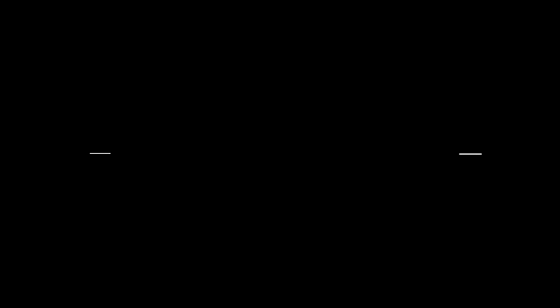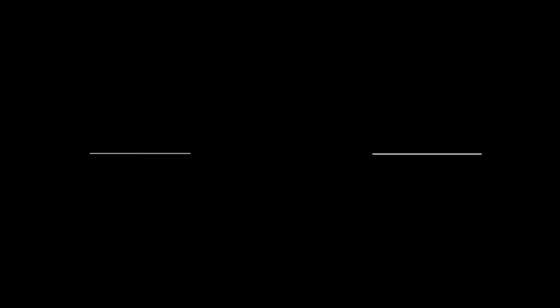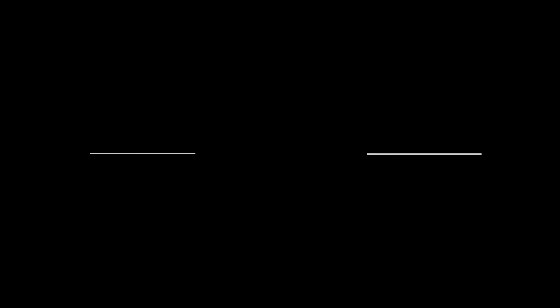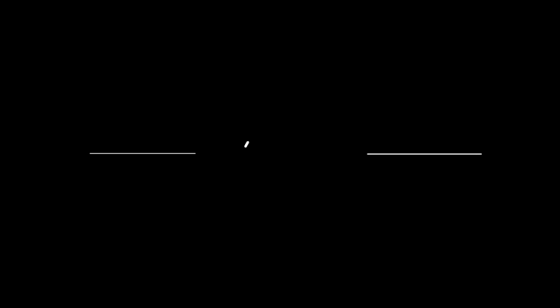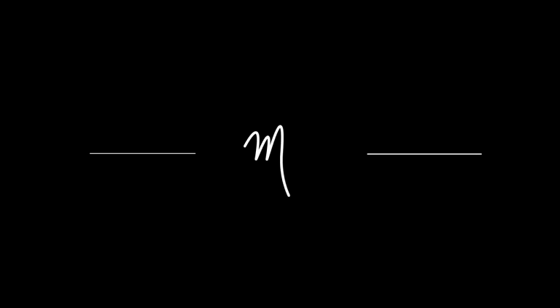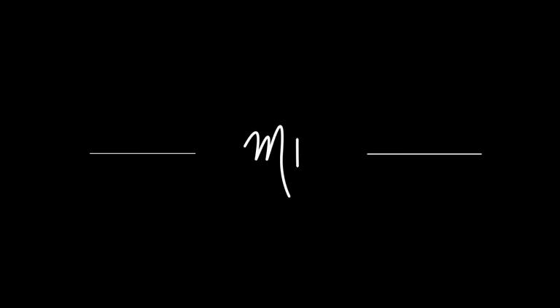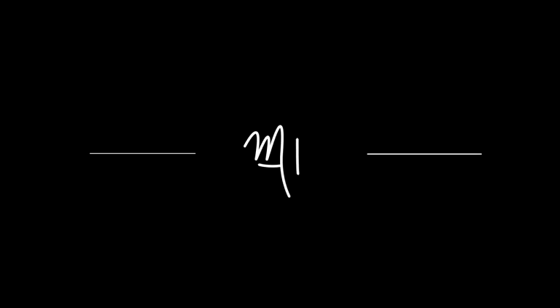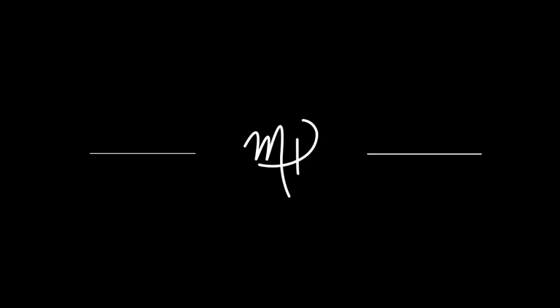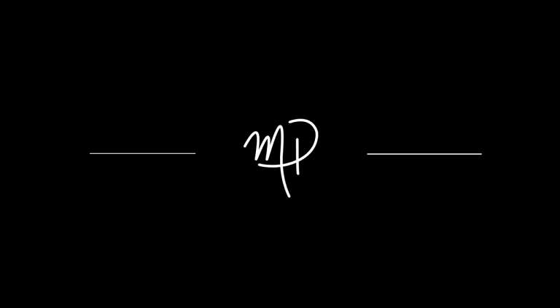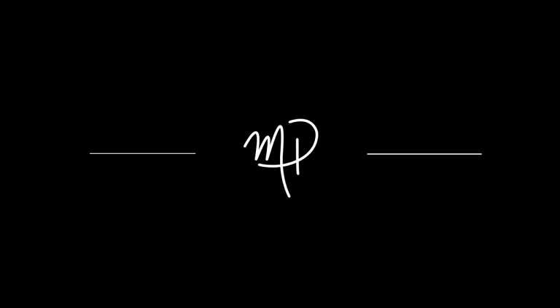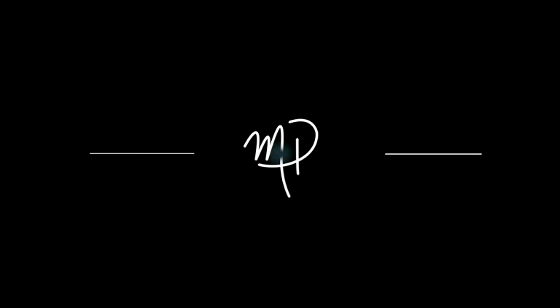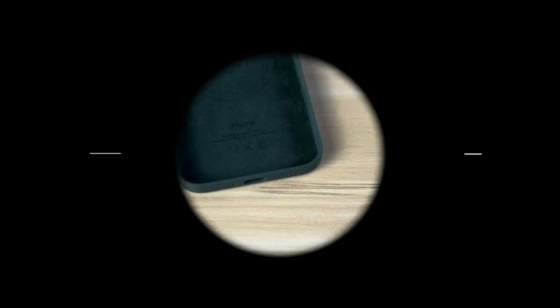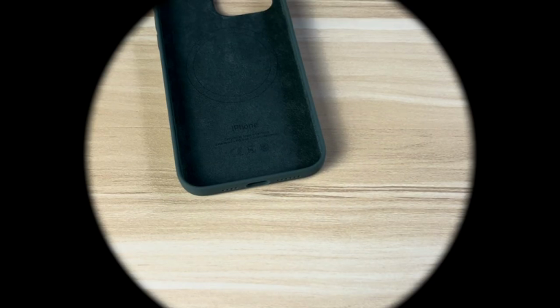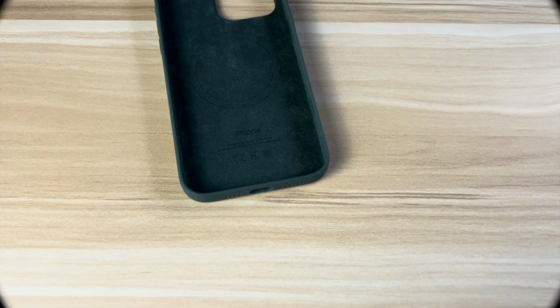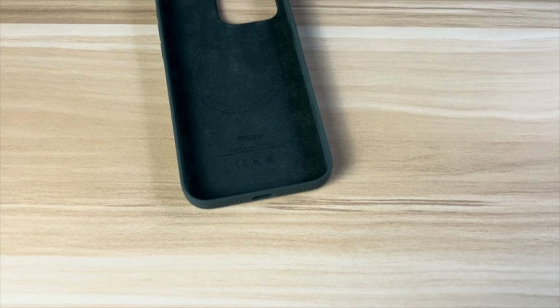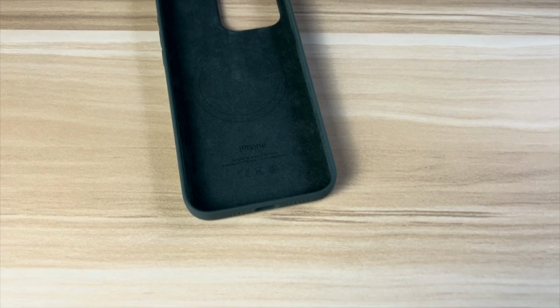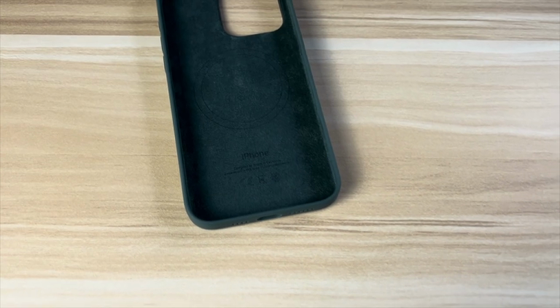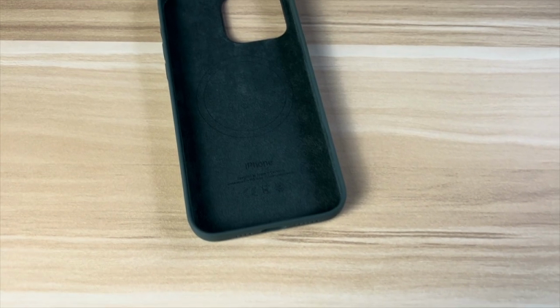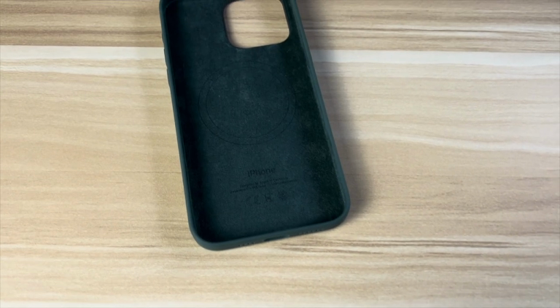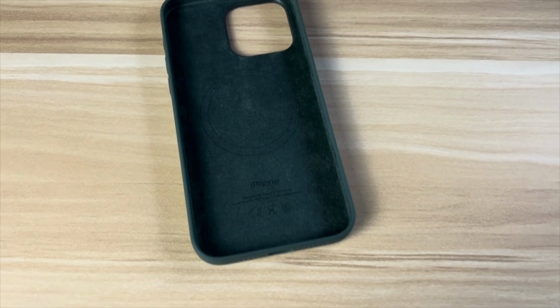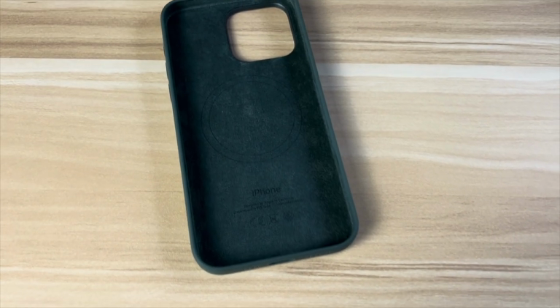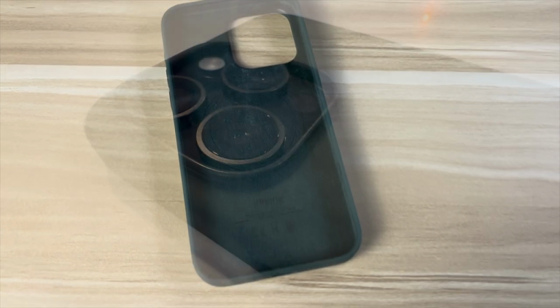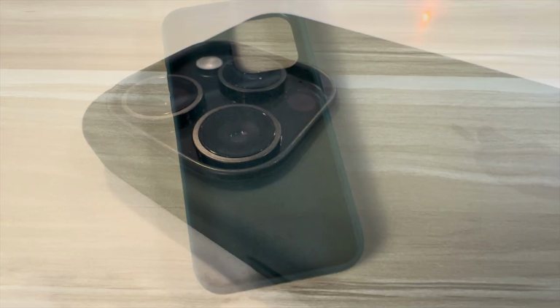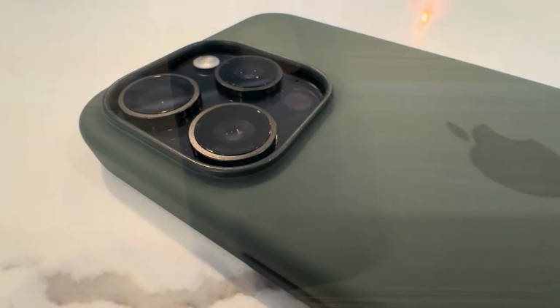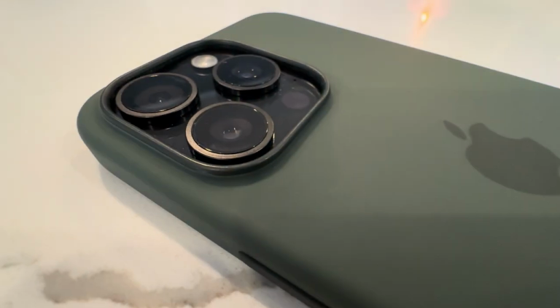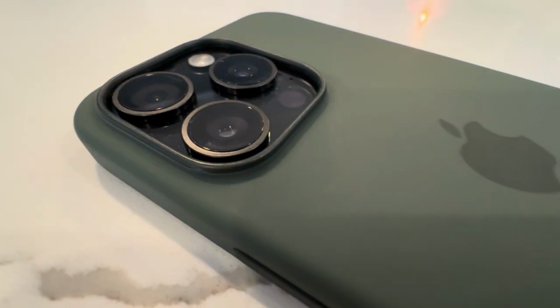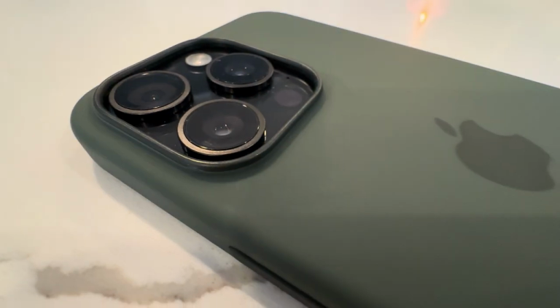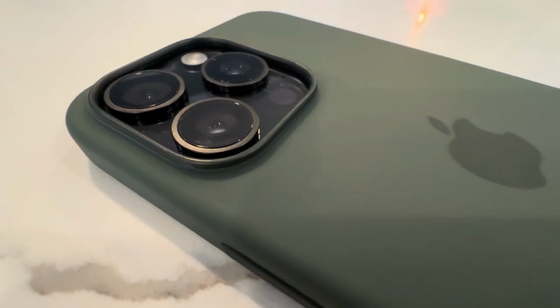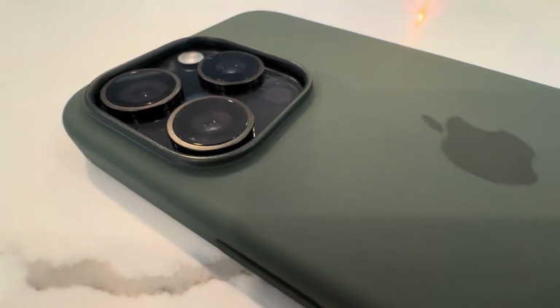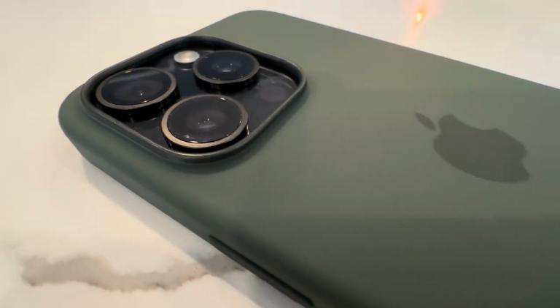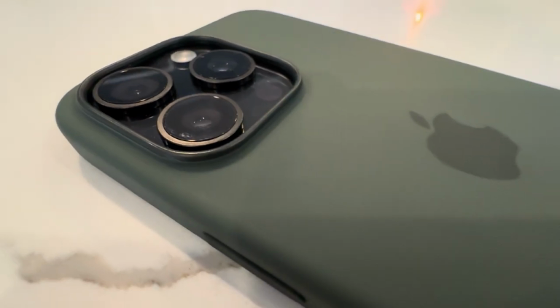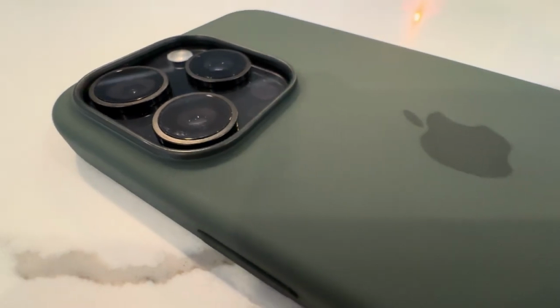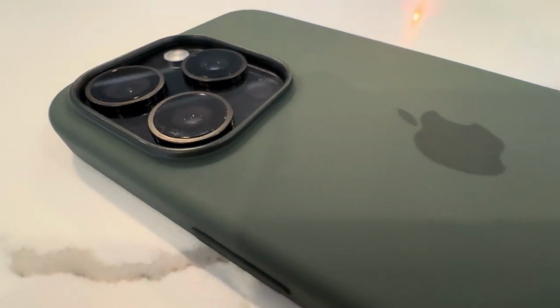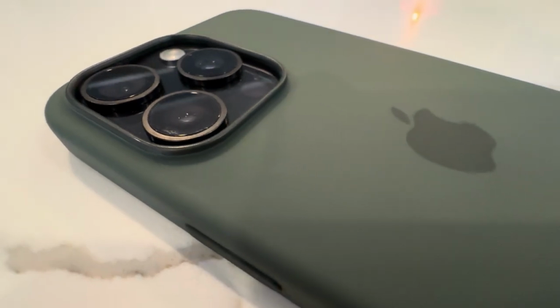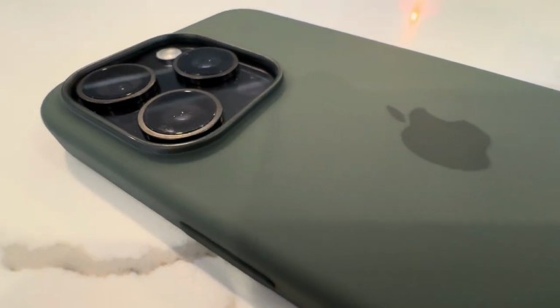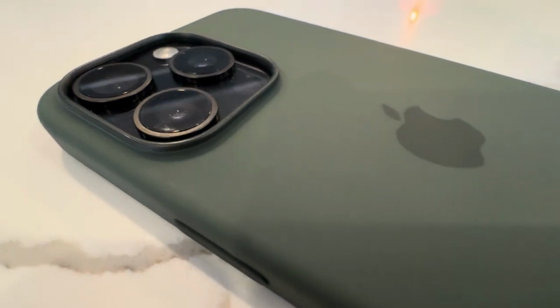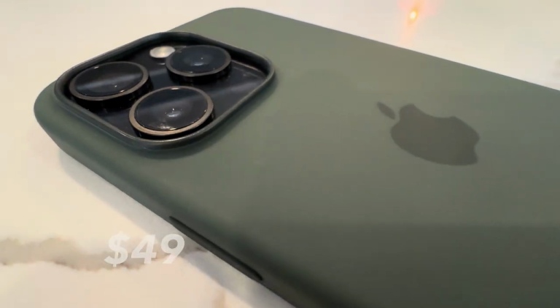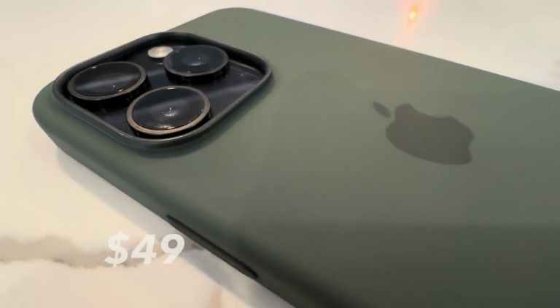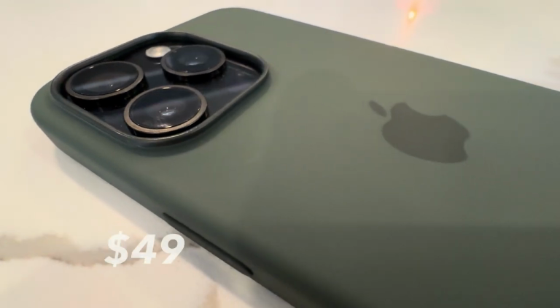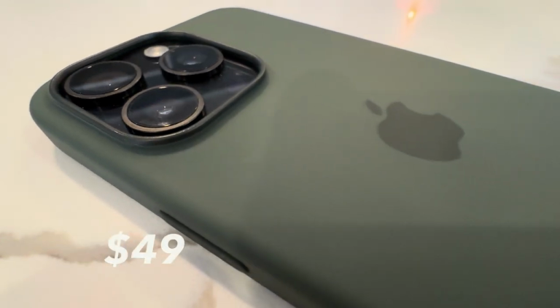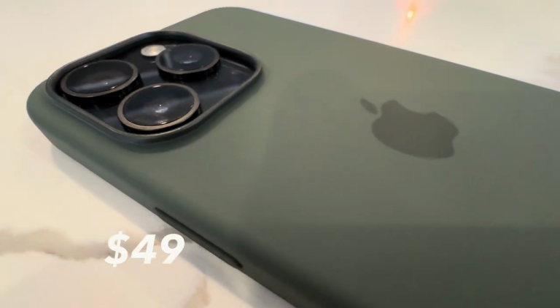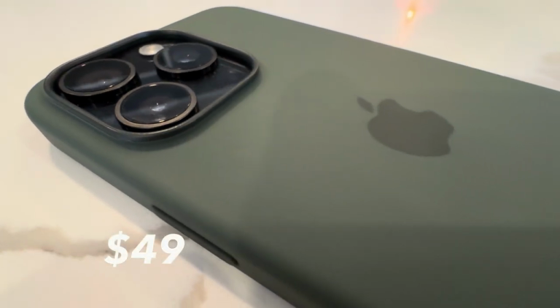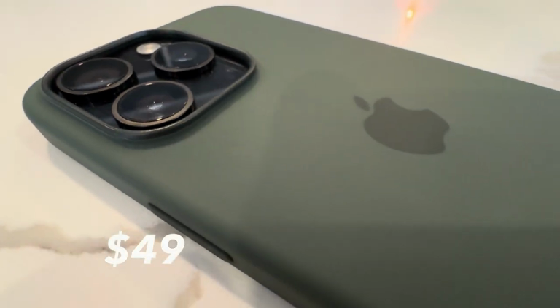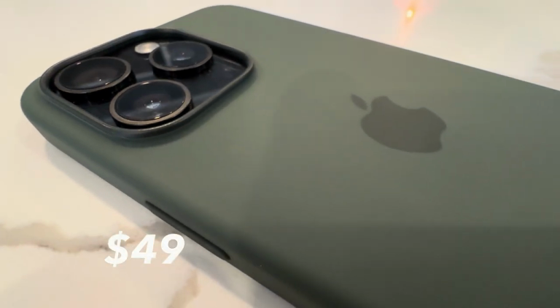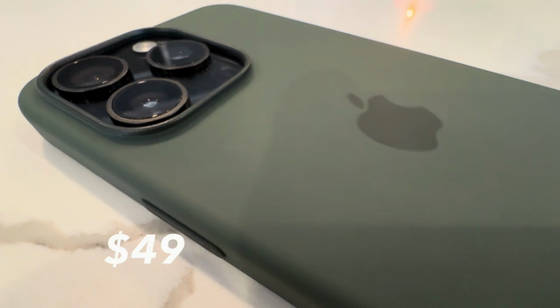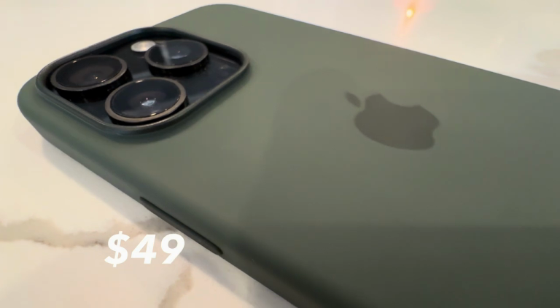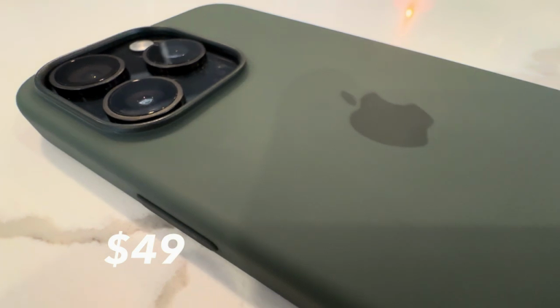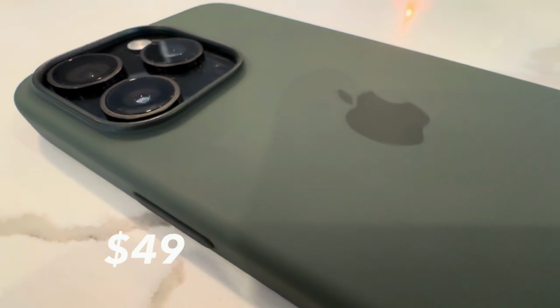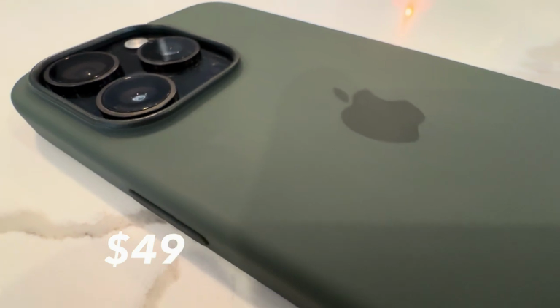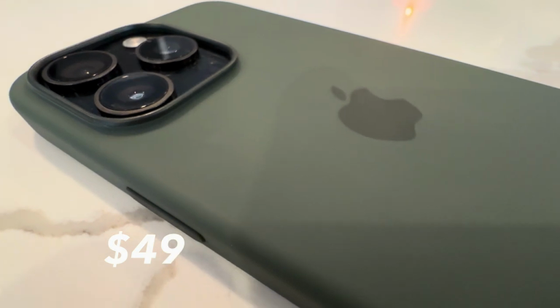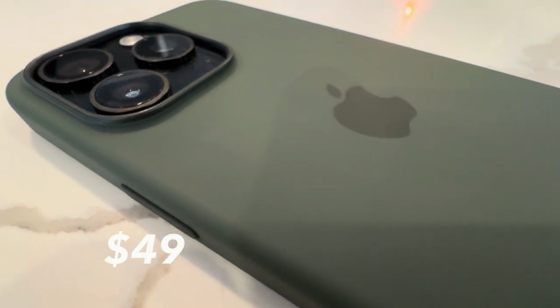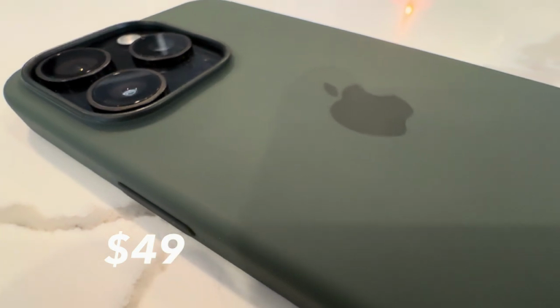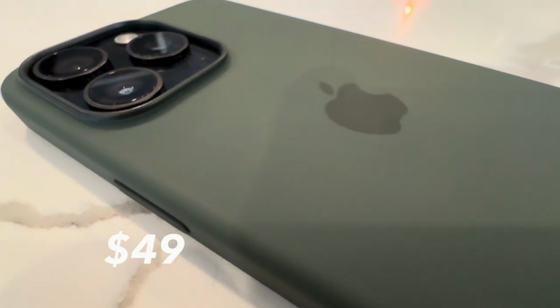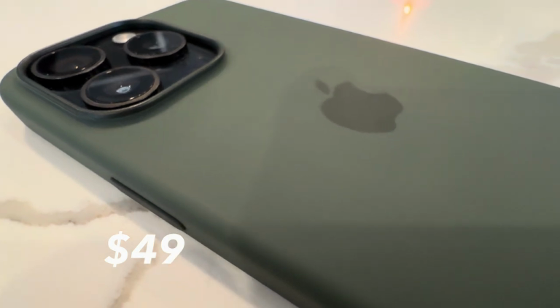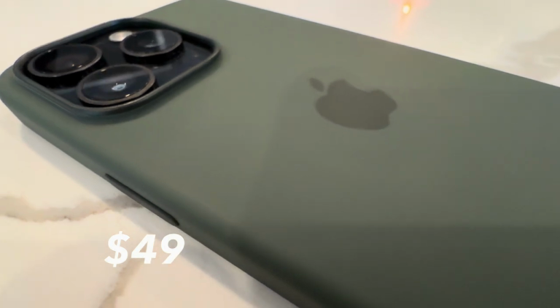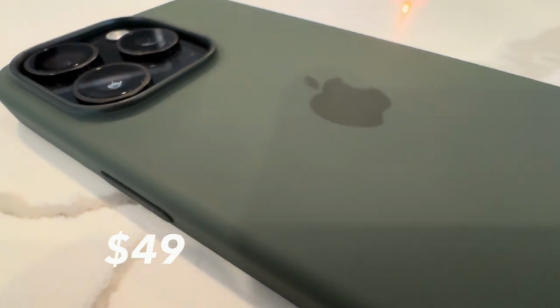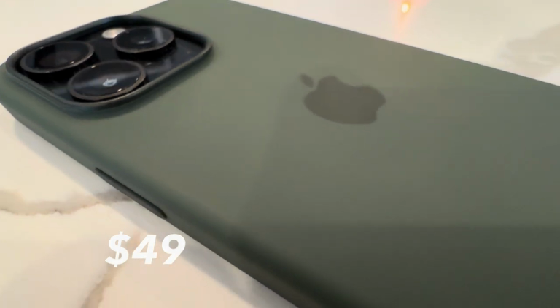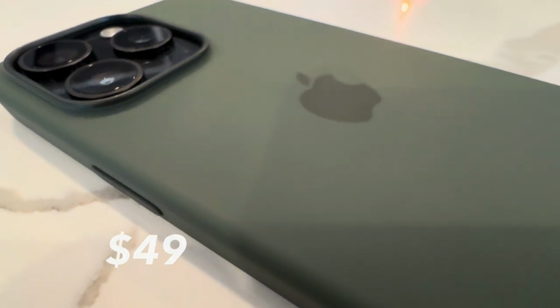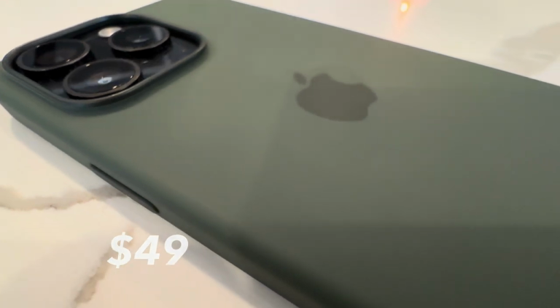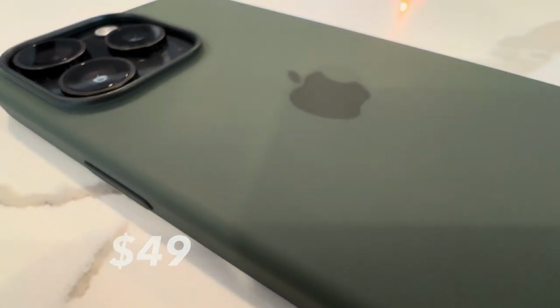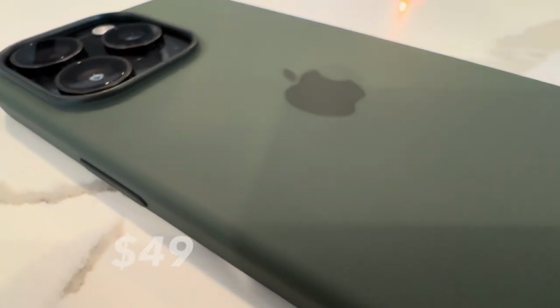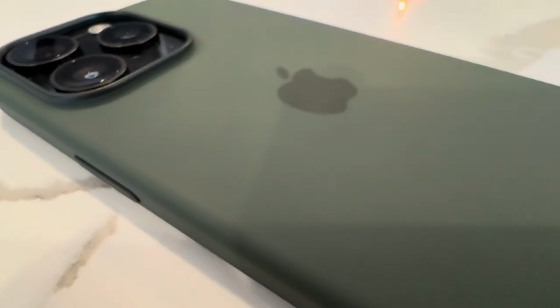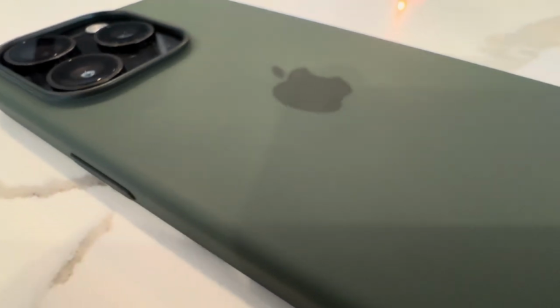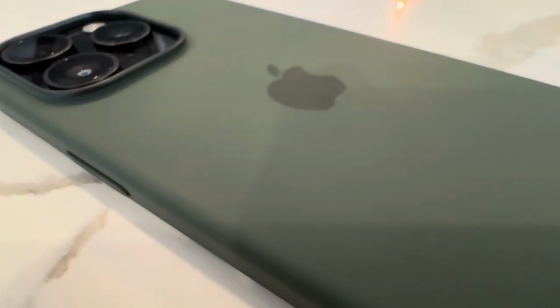This is the Apple silicone case for the iPhone 15 Pro Max in green, and it cost me $49. We need to talk about what's going on with Apple cases.